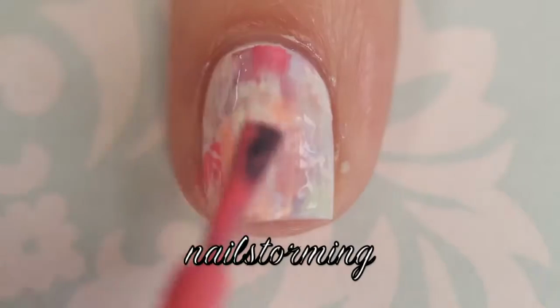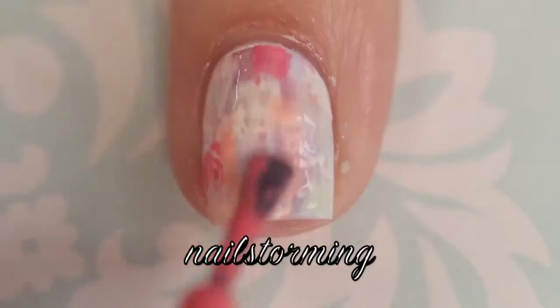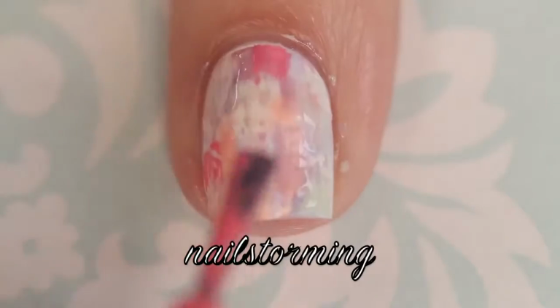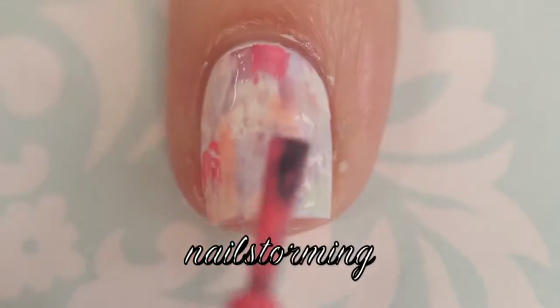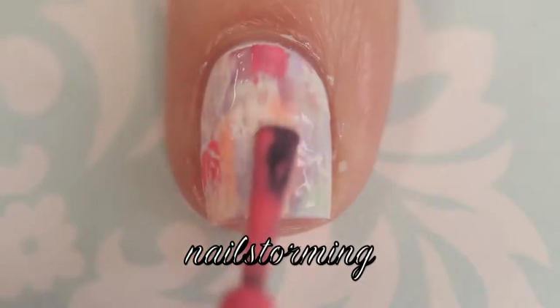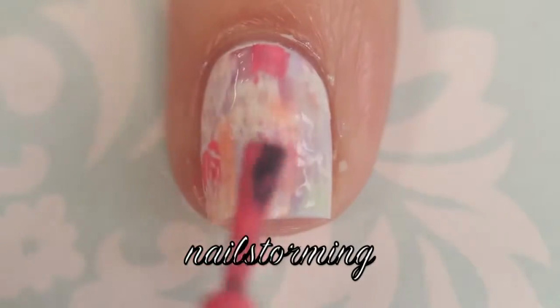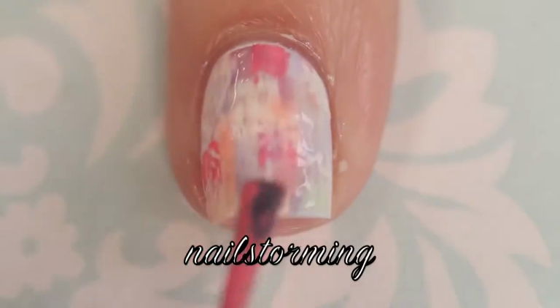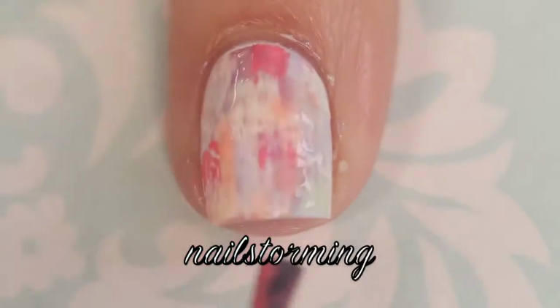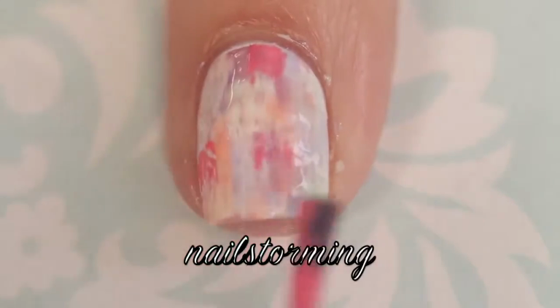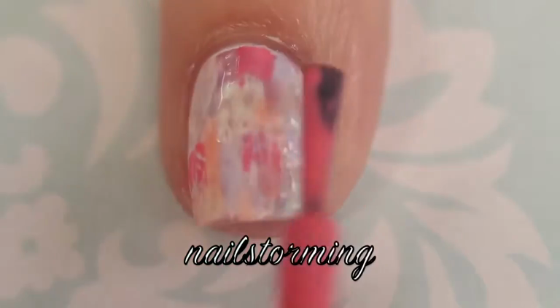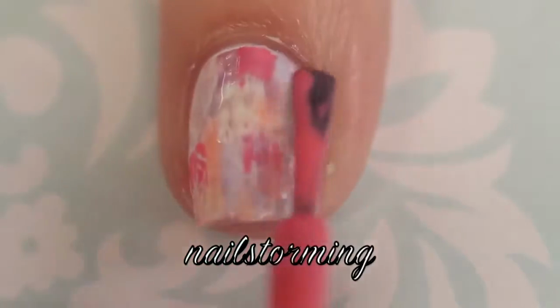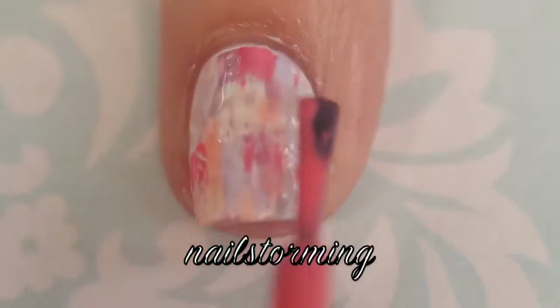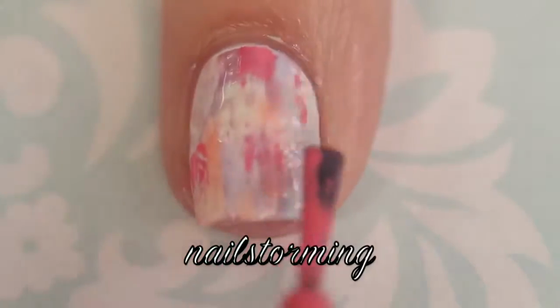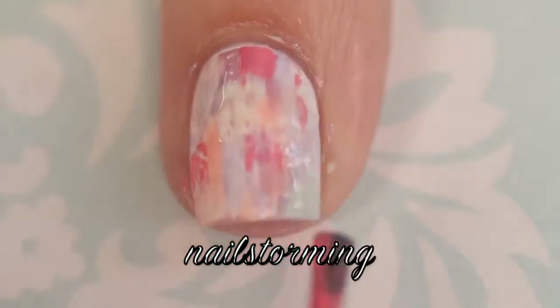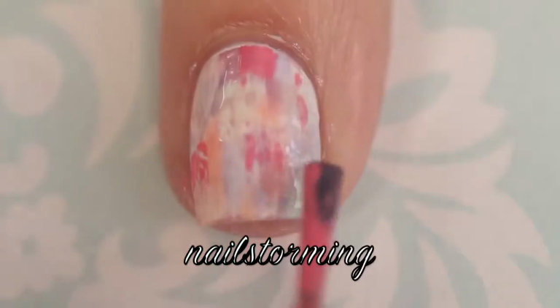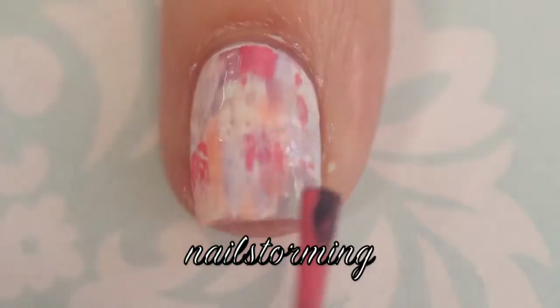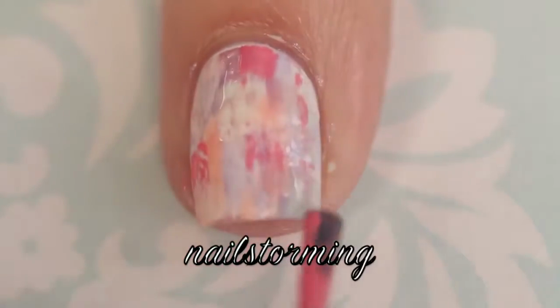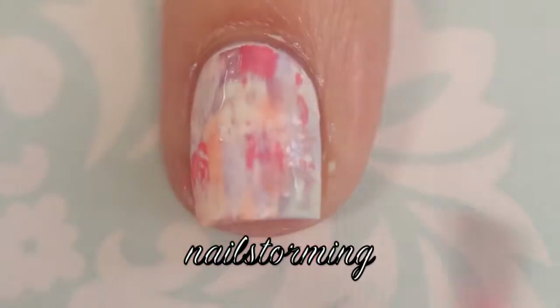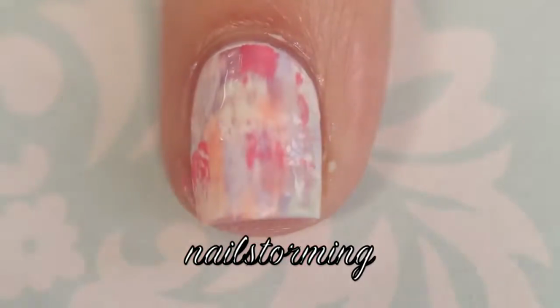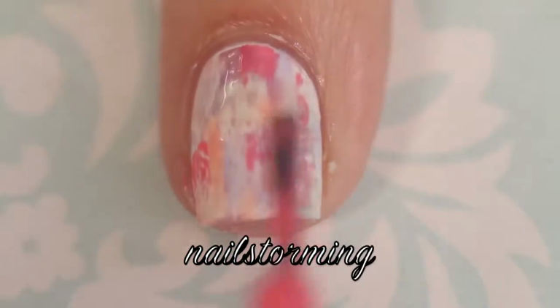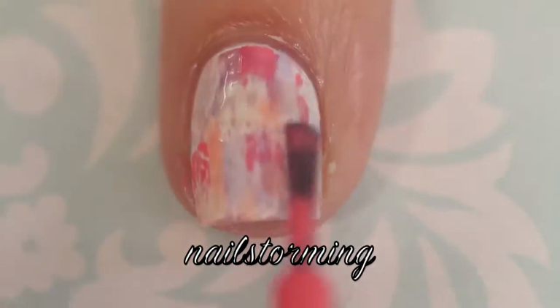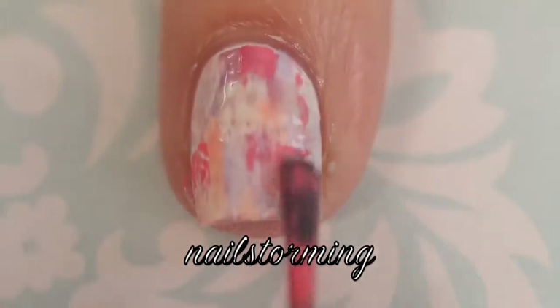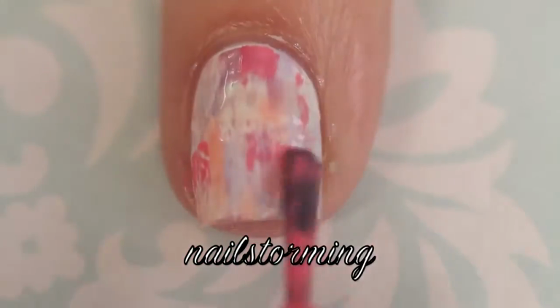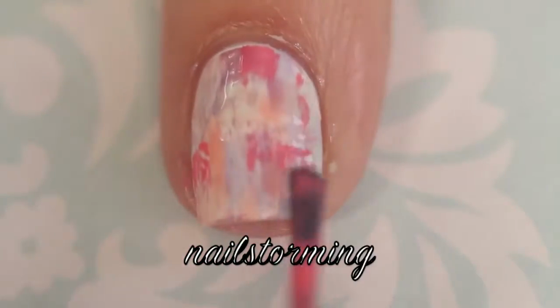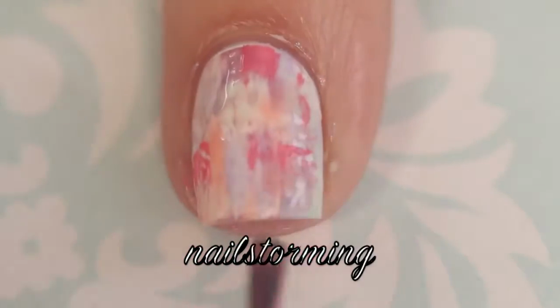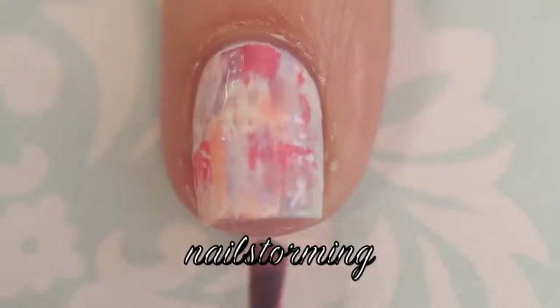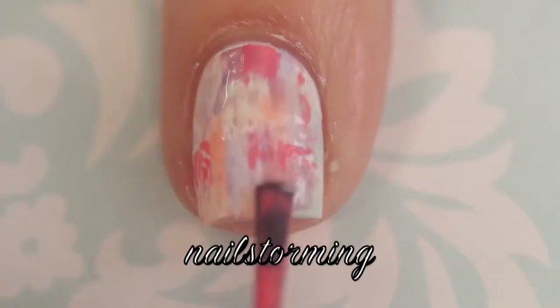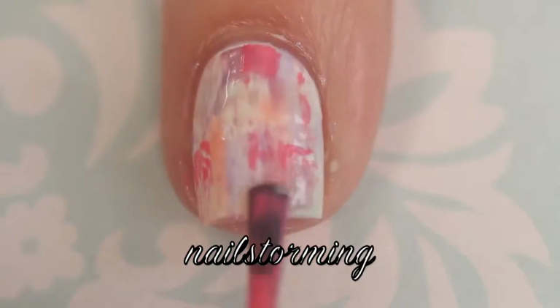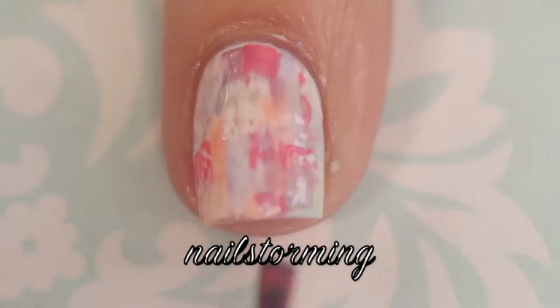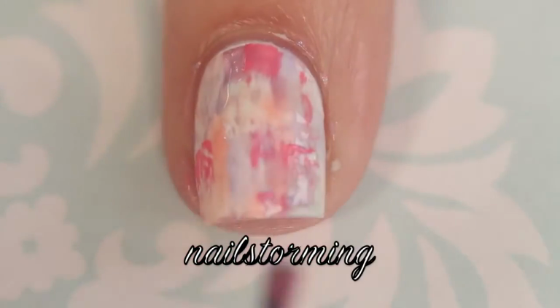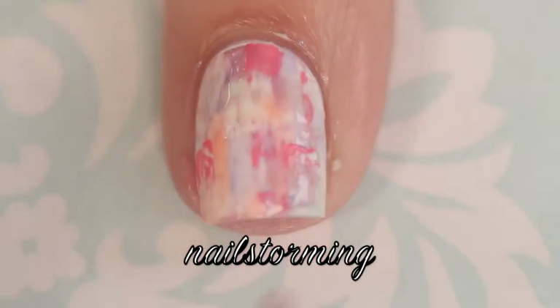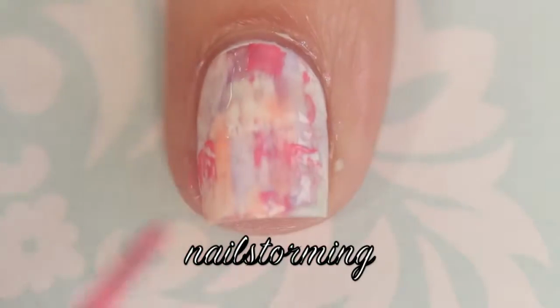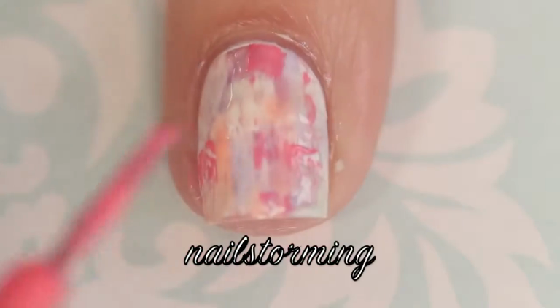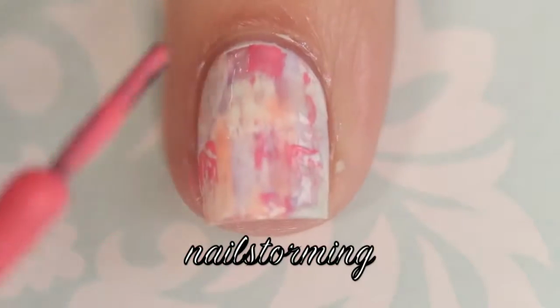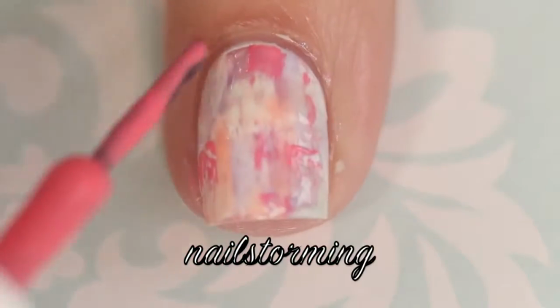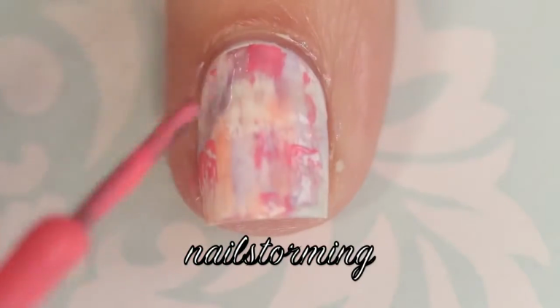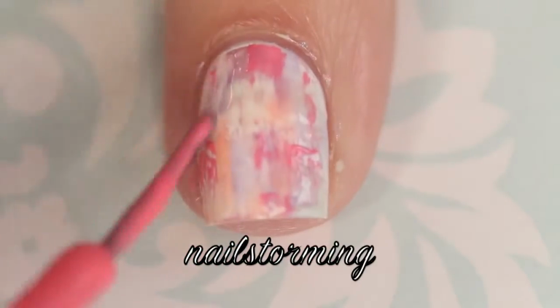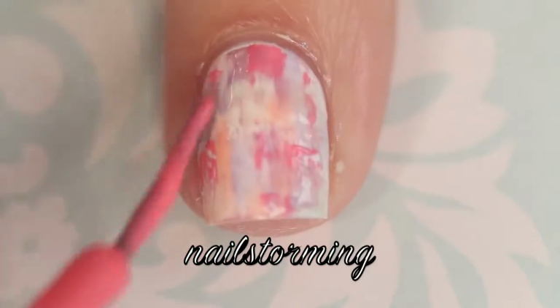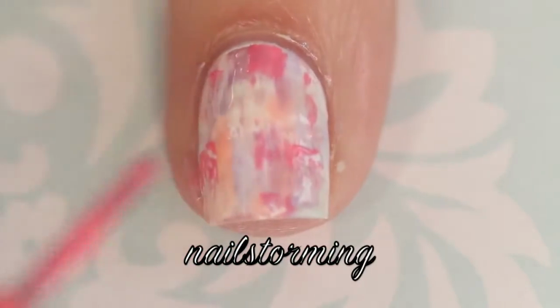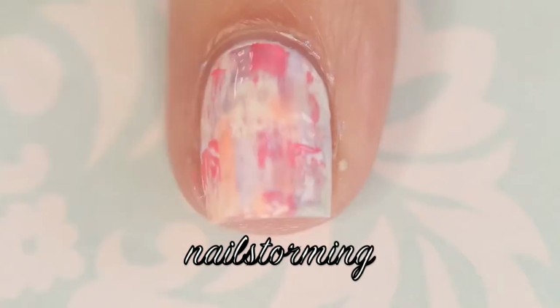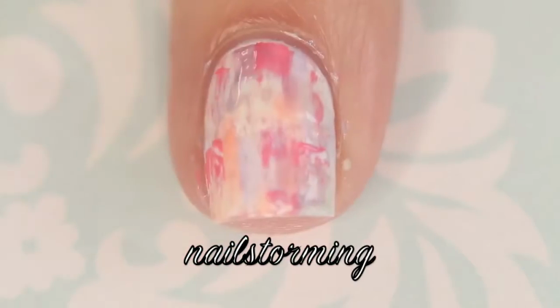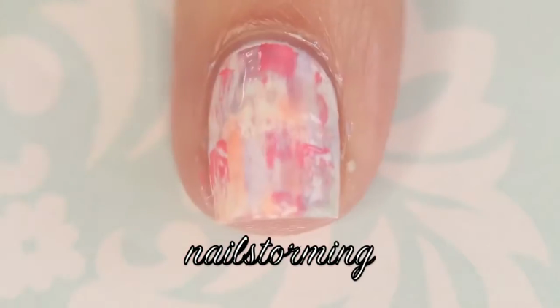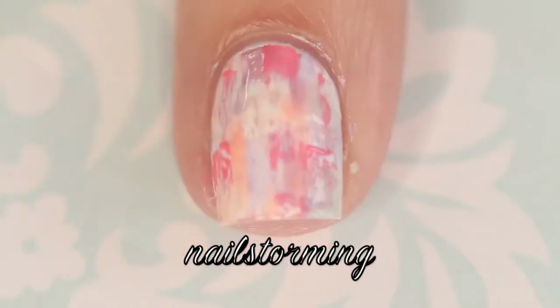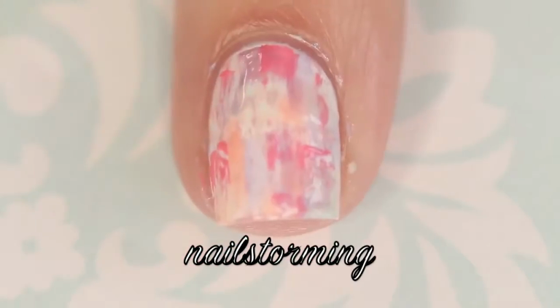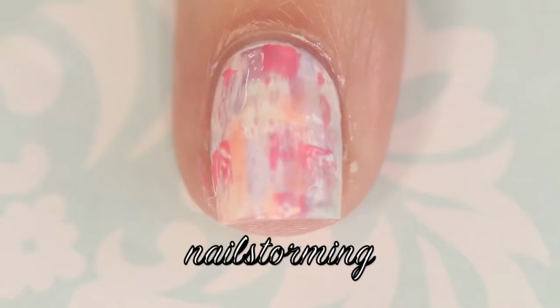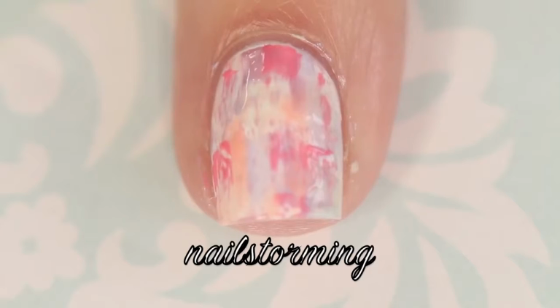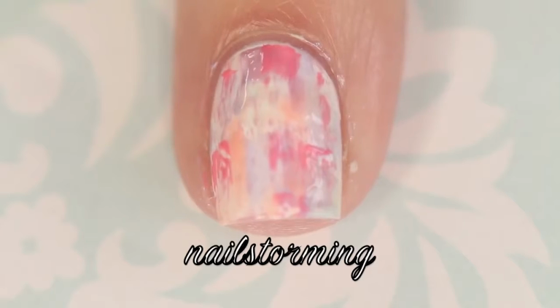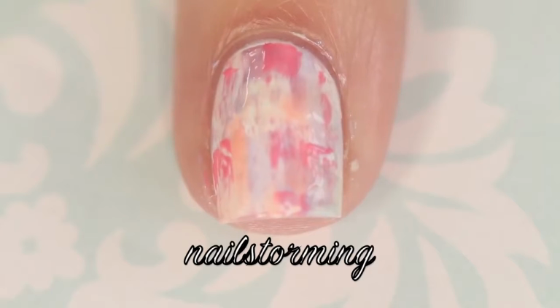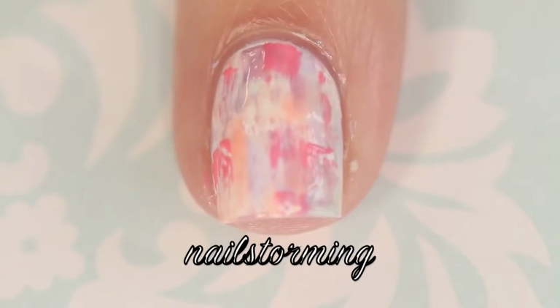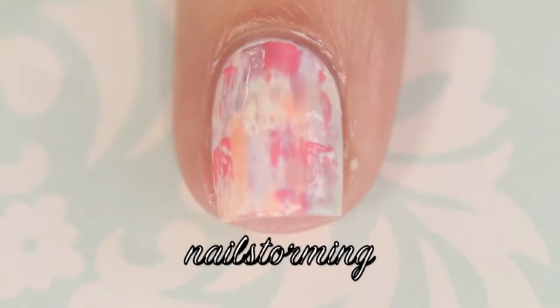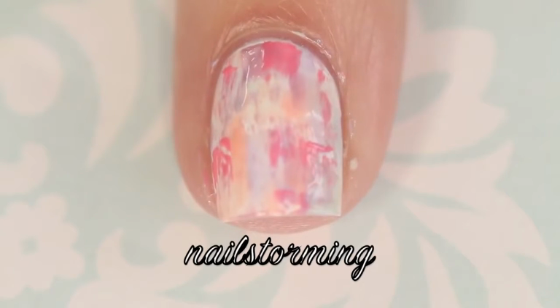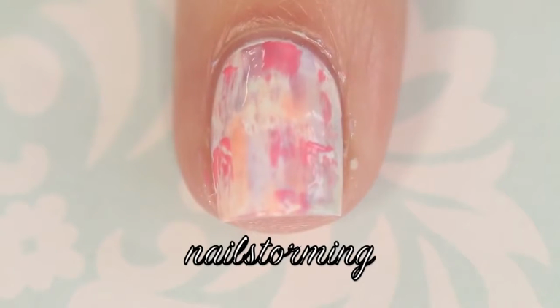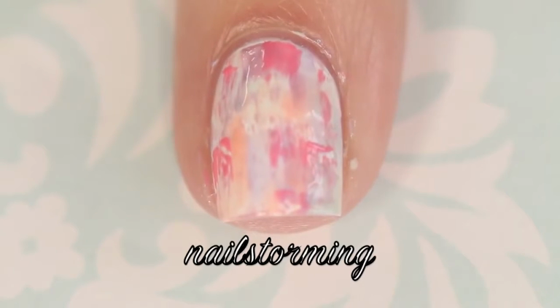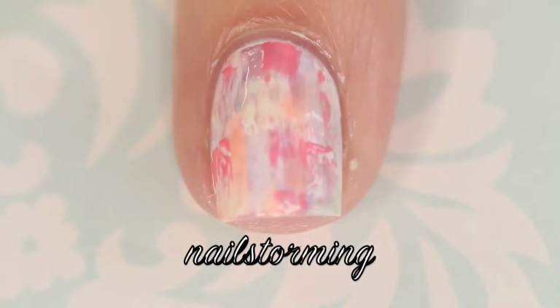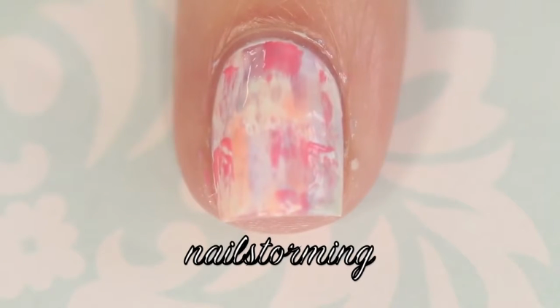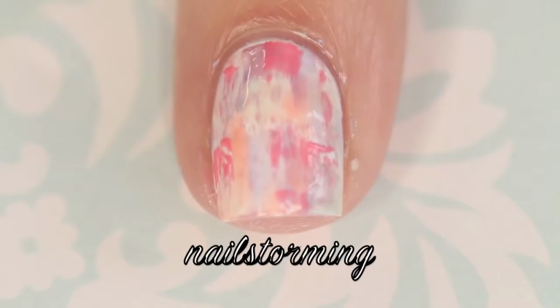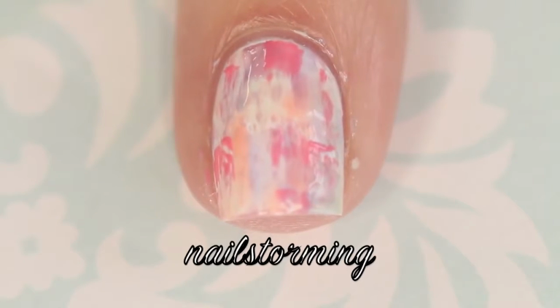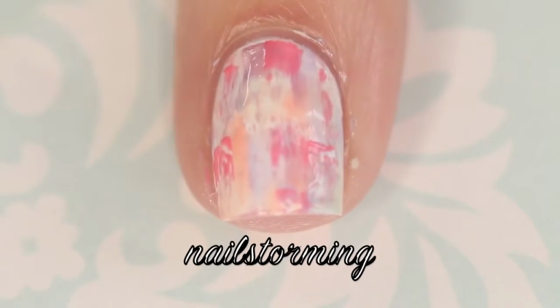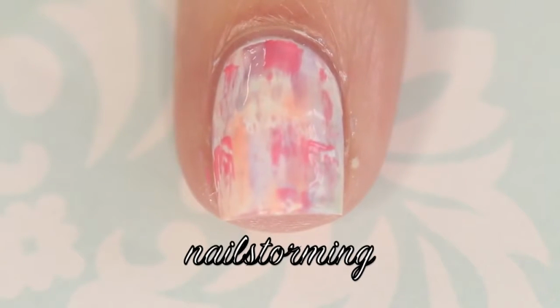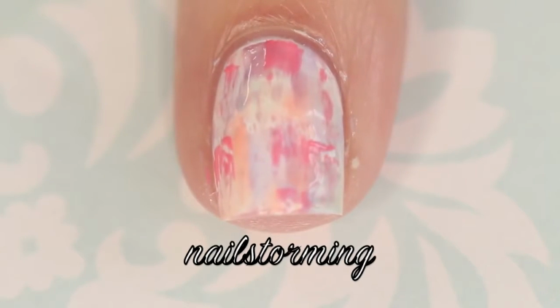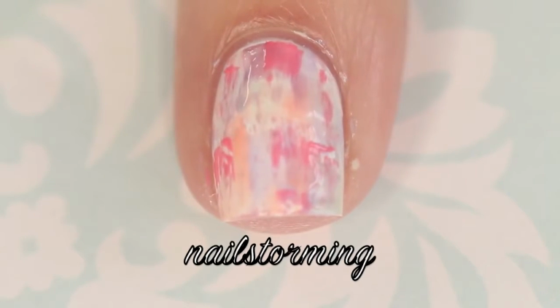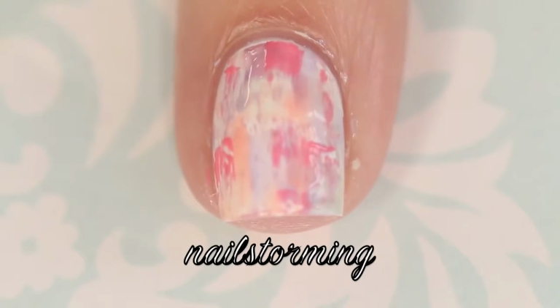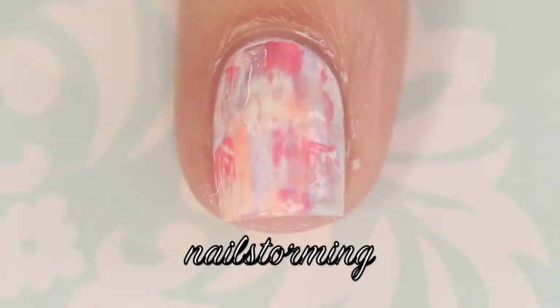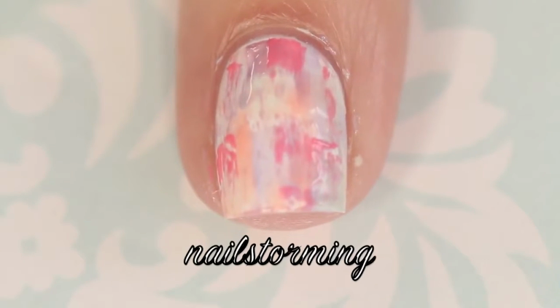I'm taking that polish brush, wiping it off almost completely dry, and then using whatever is left on the brush and just sliding that across my nail.